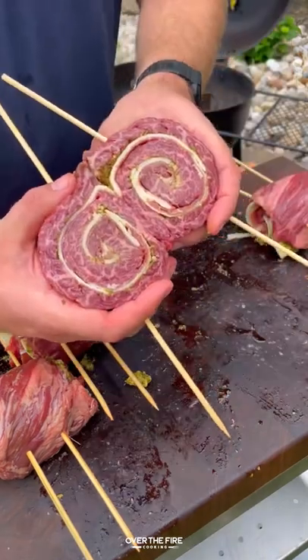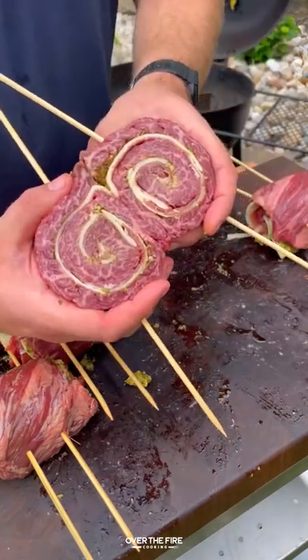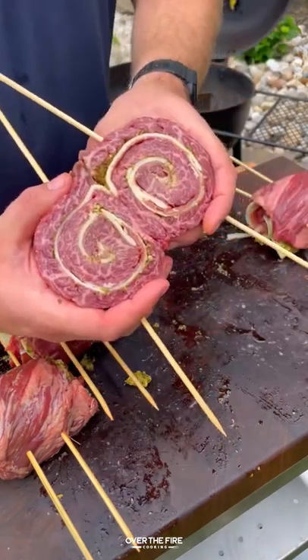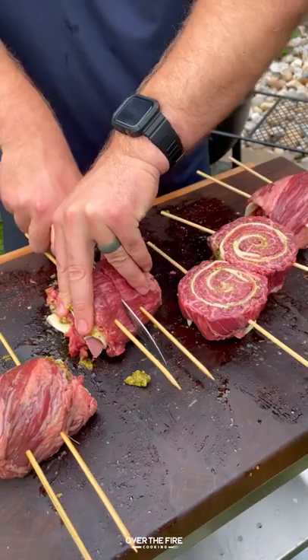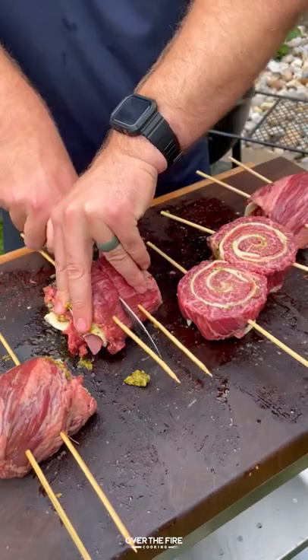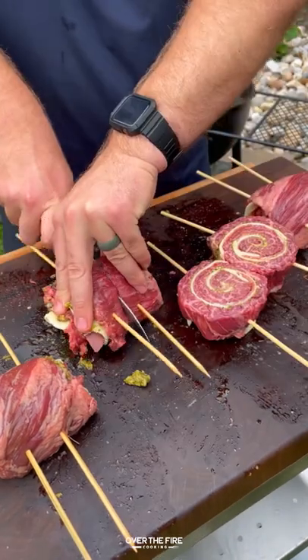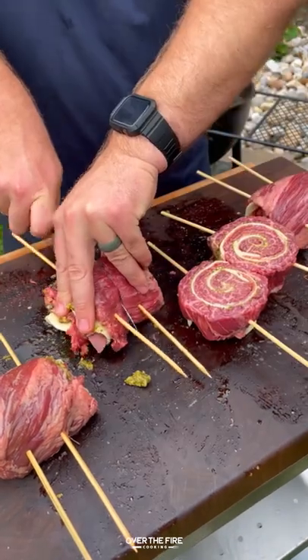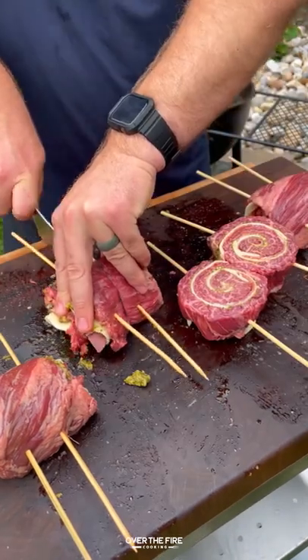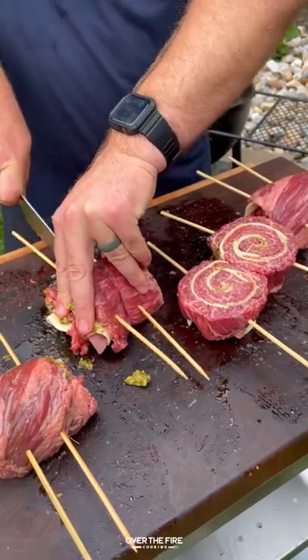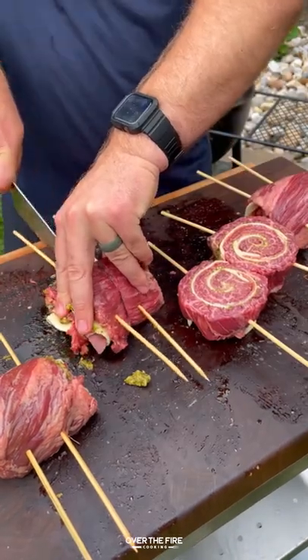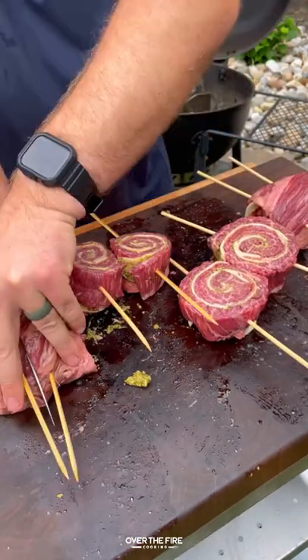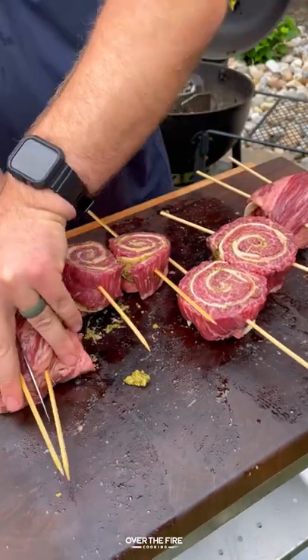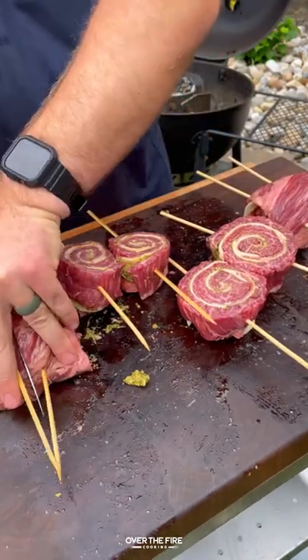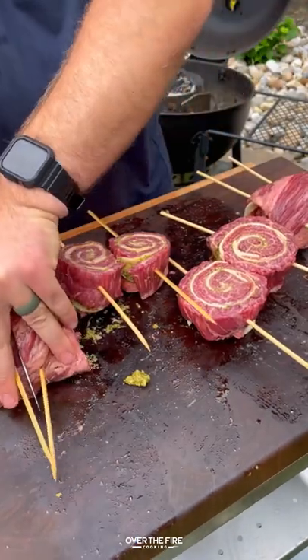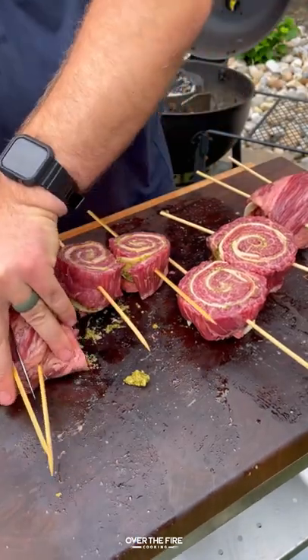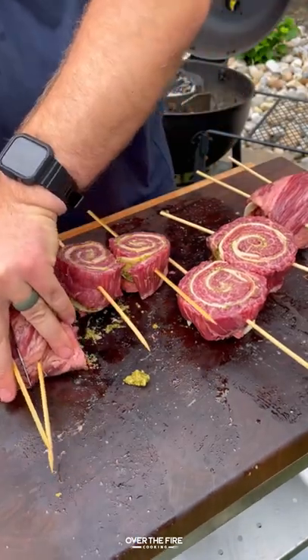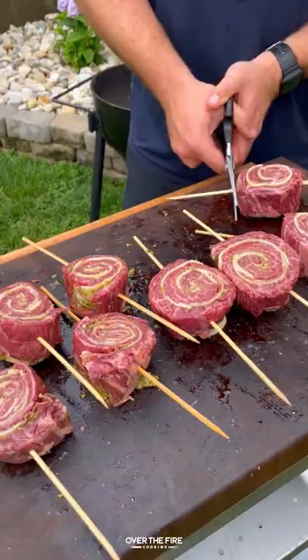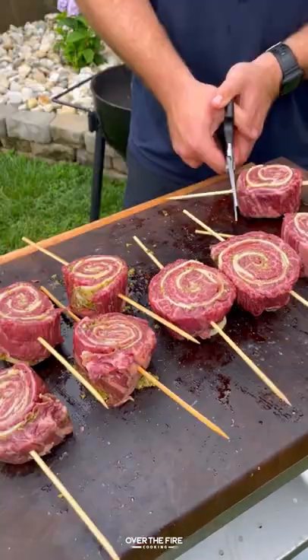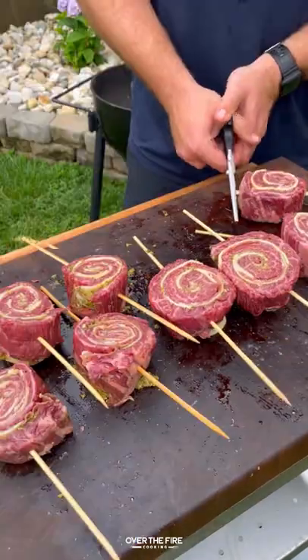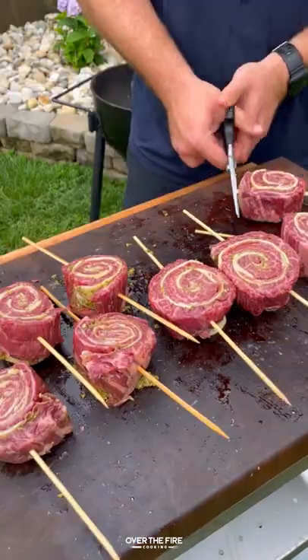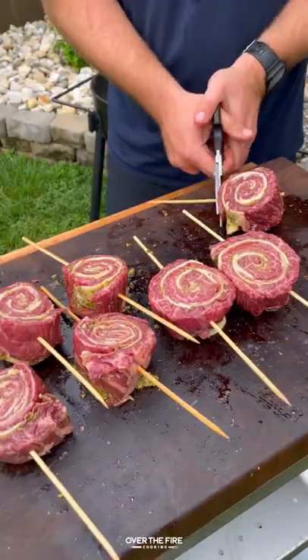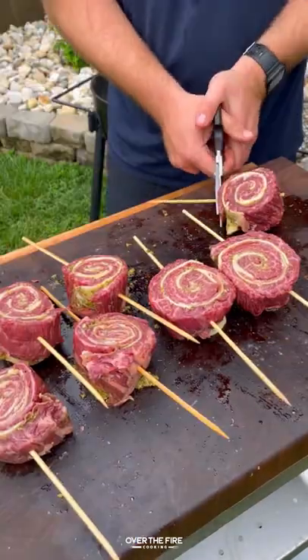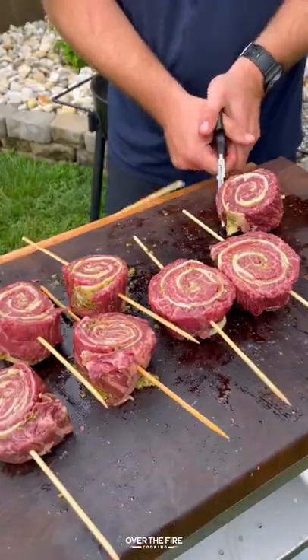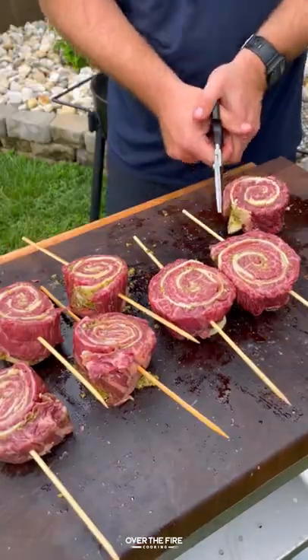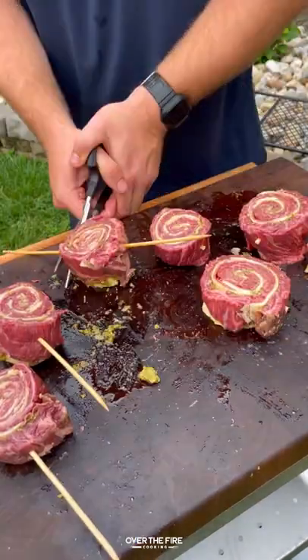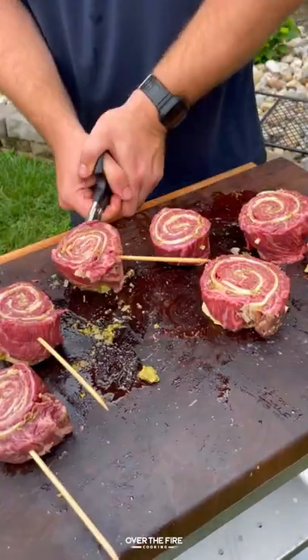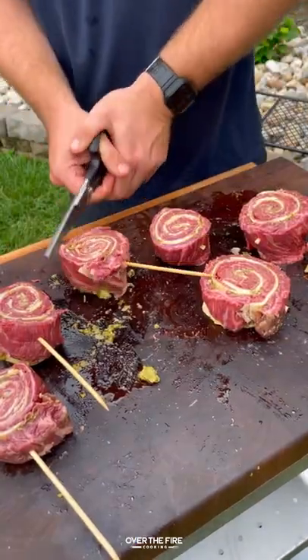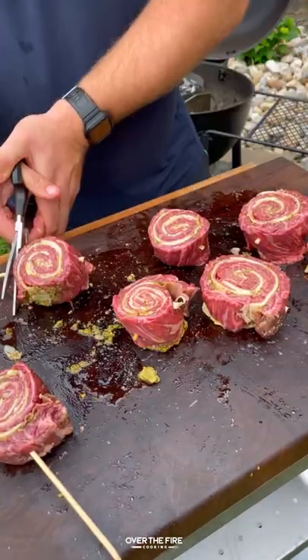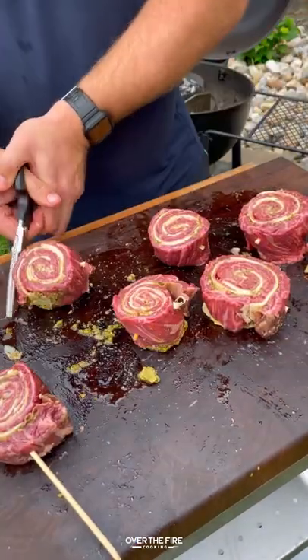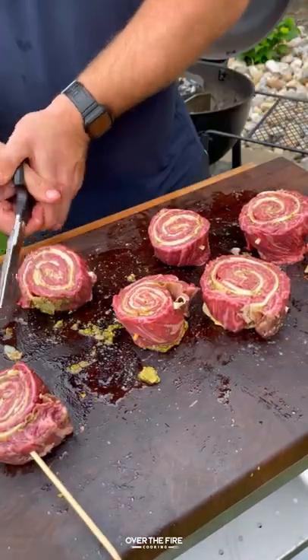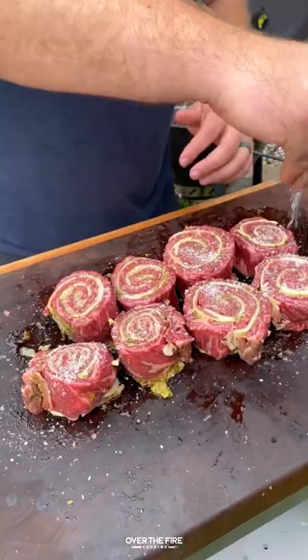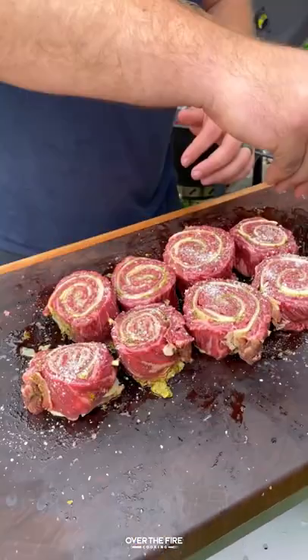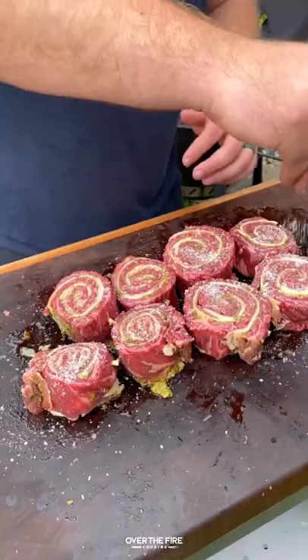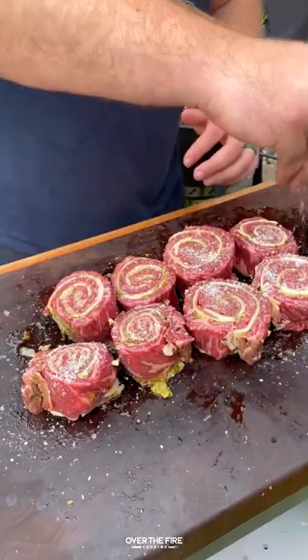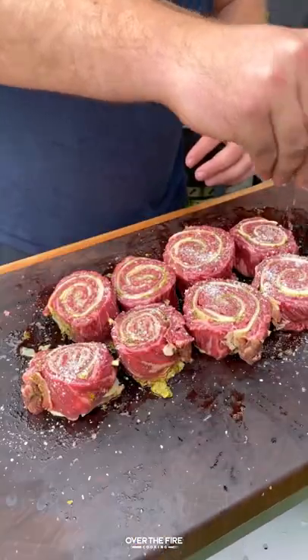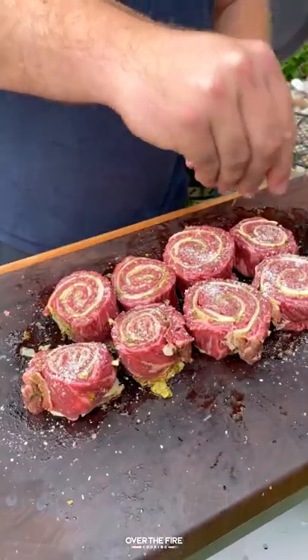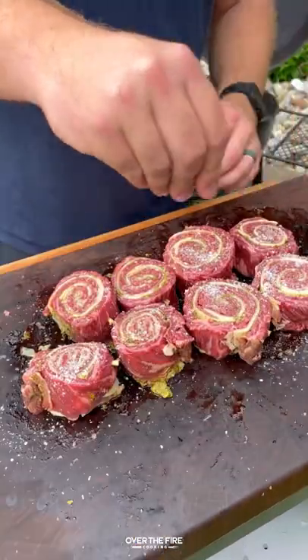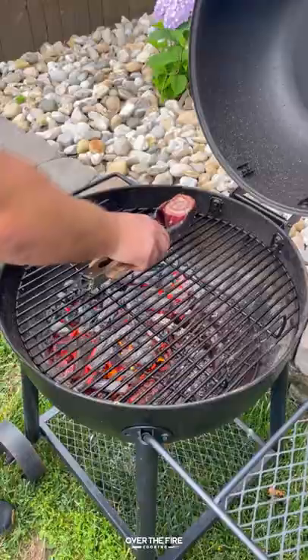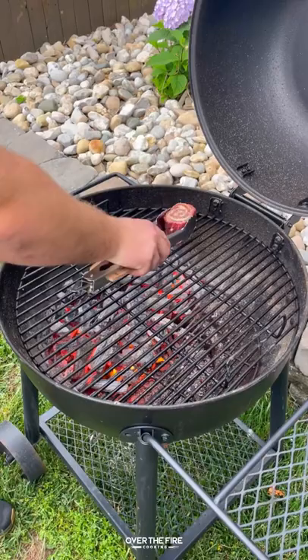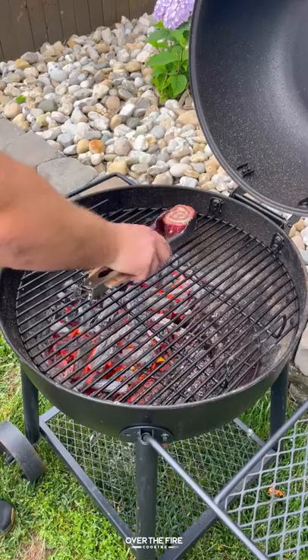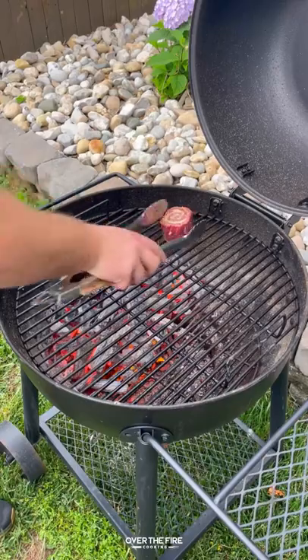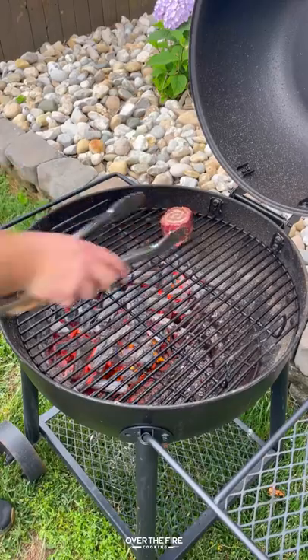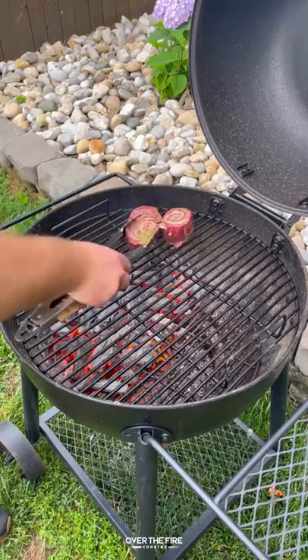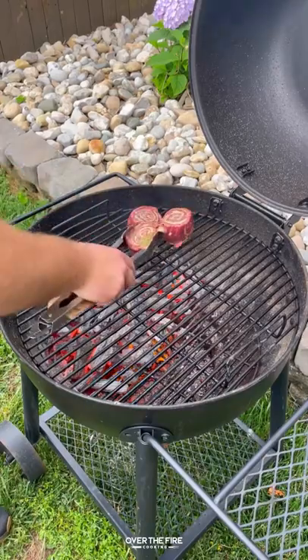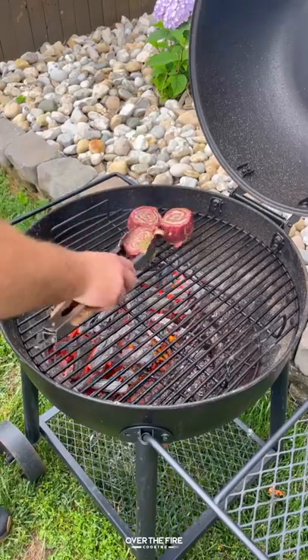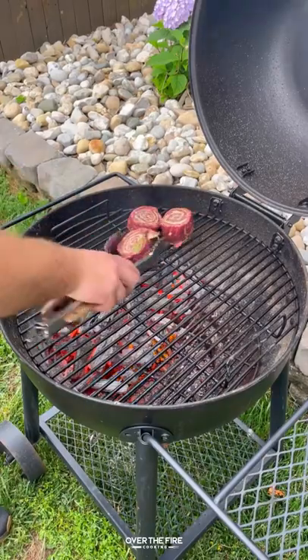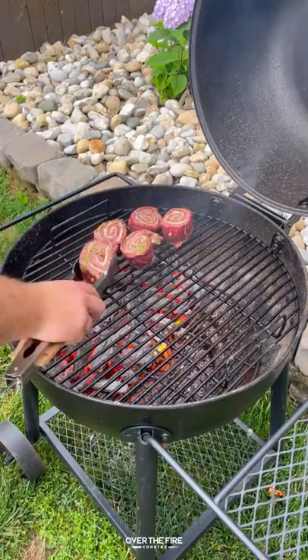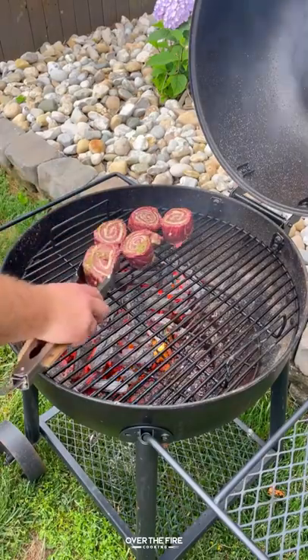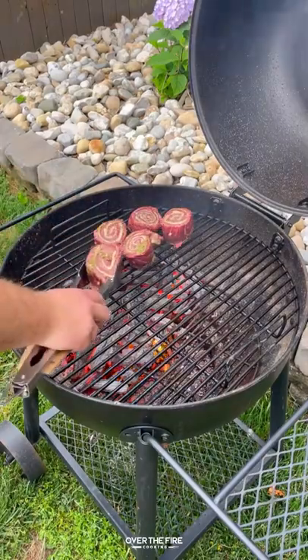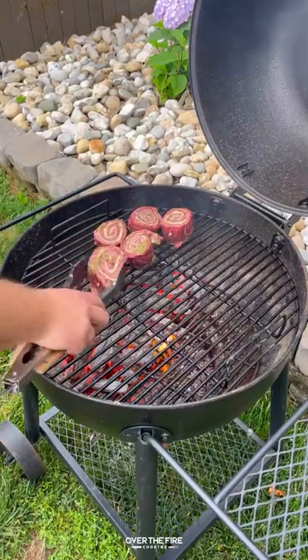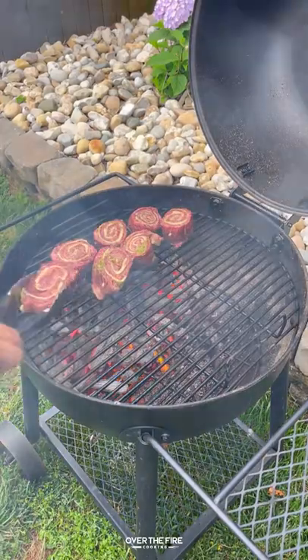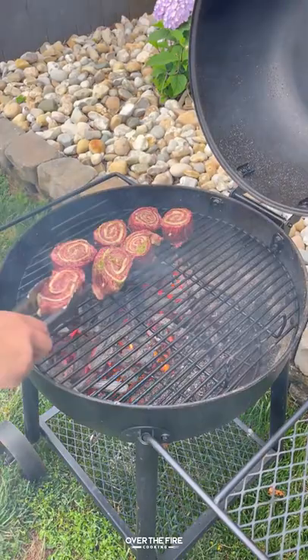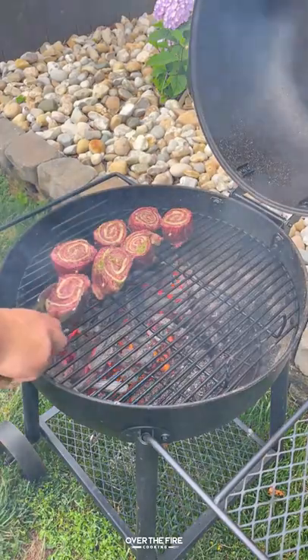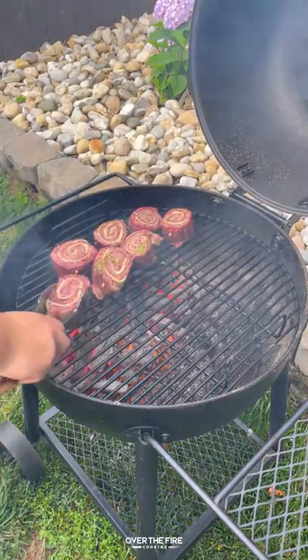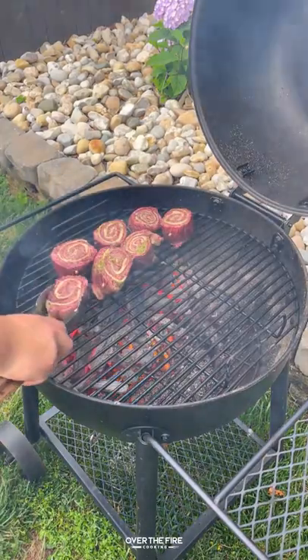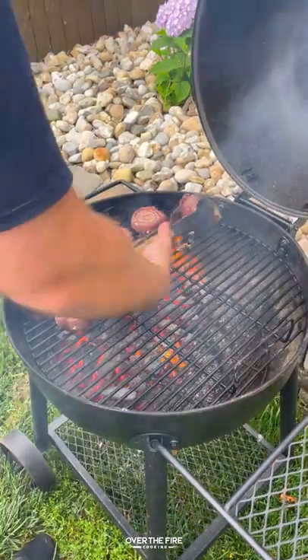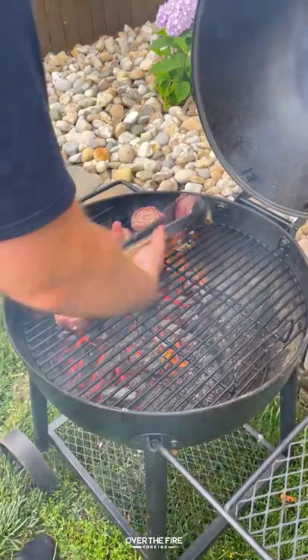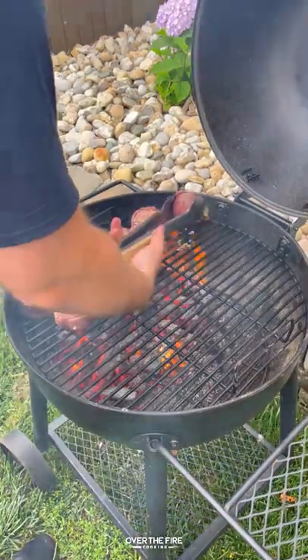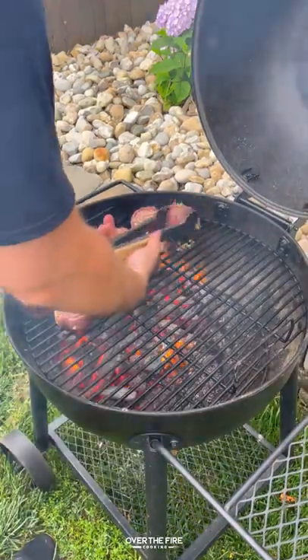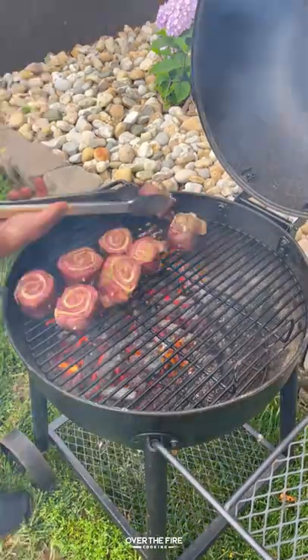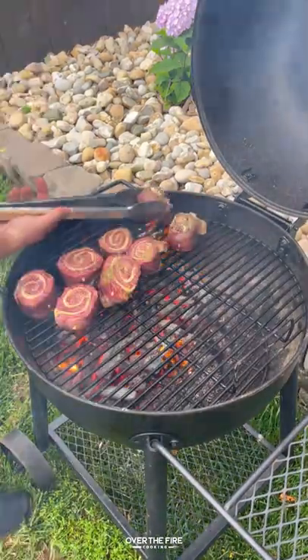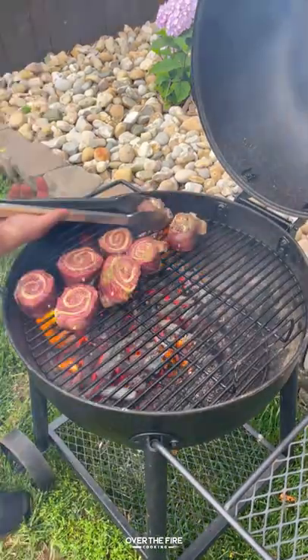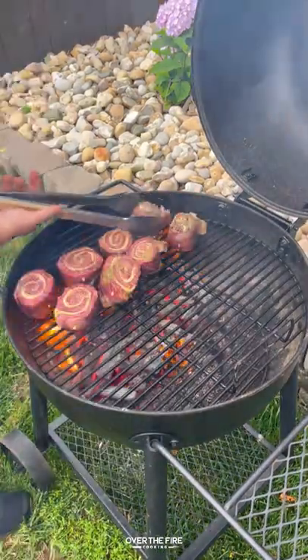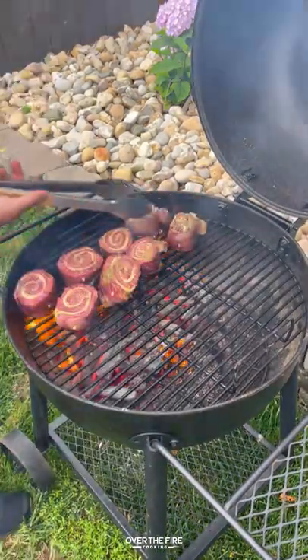We're going to slice it in half to make that pinwheel. Taking off some of the excess skewer, we're going to season it with salt and sear it over high heat.